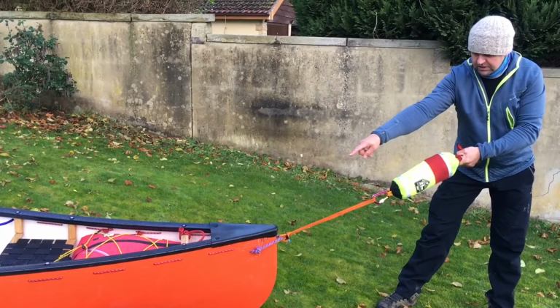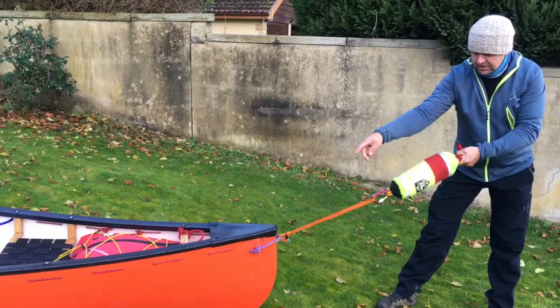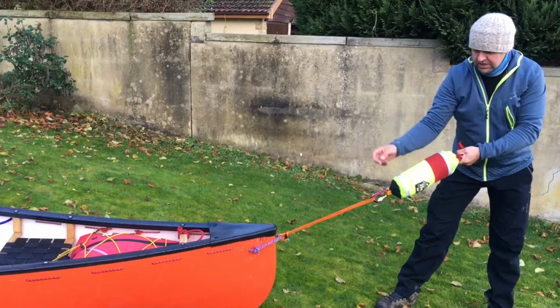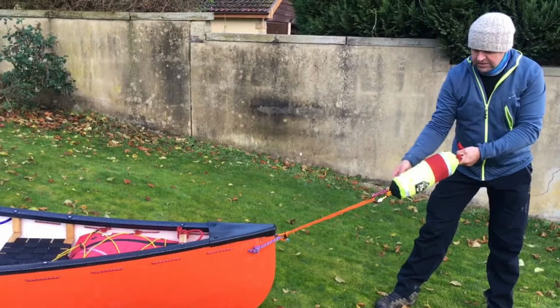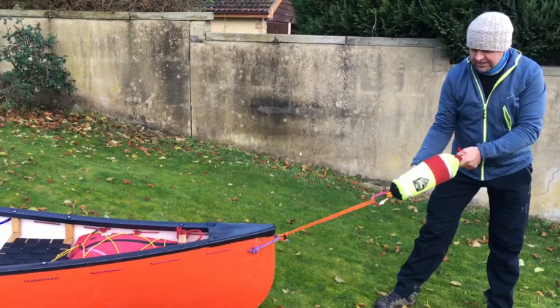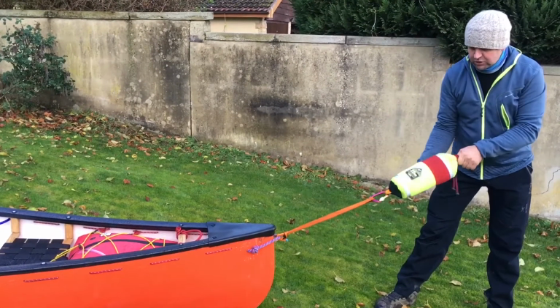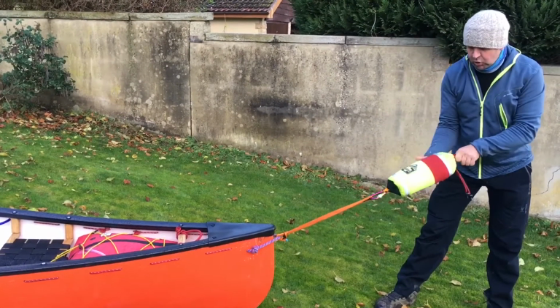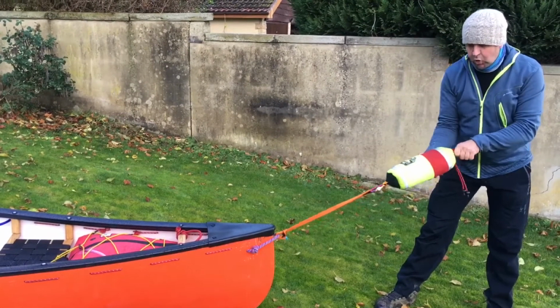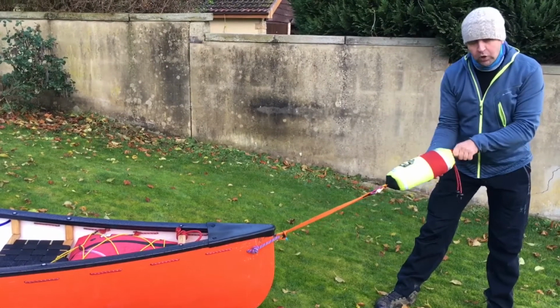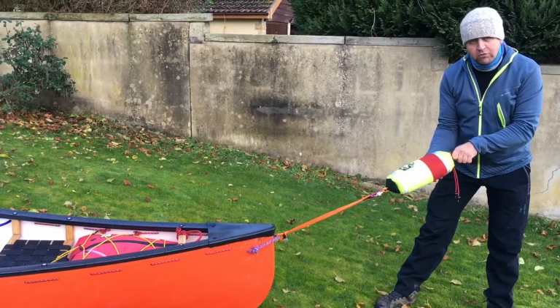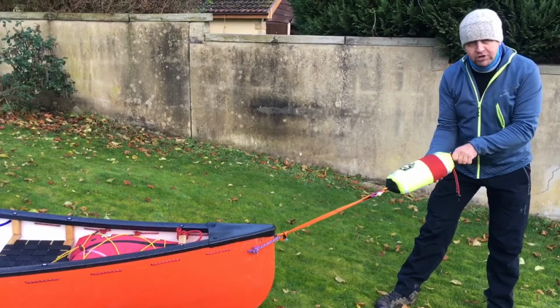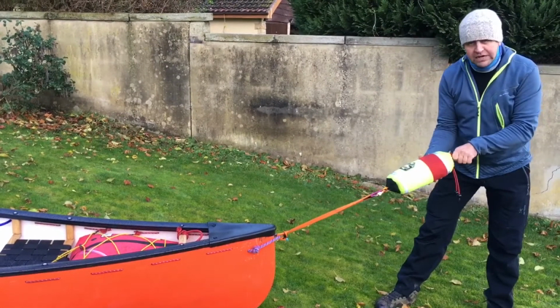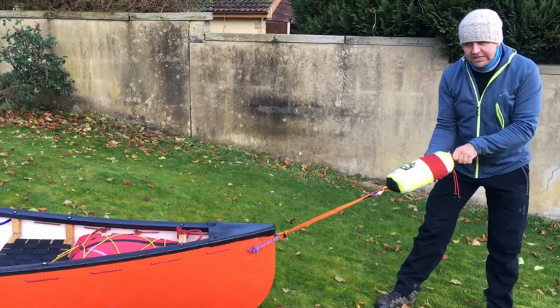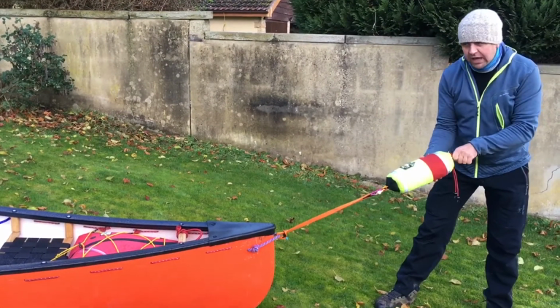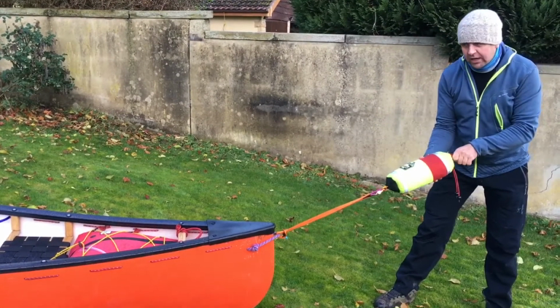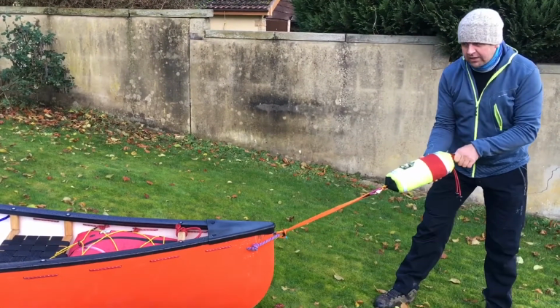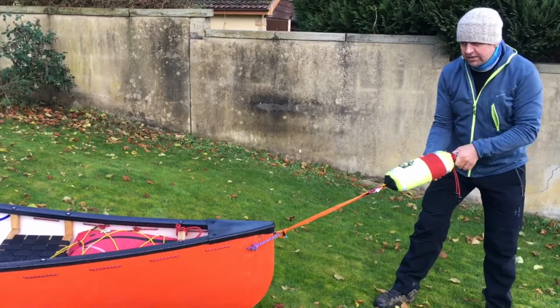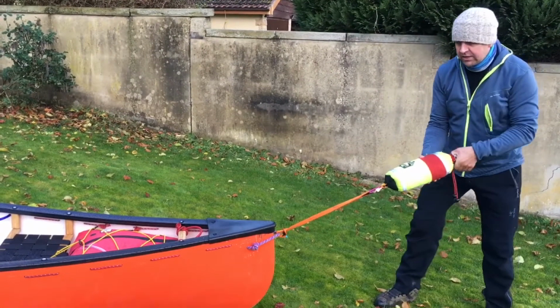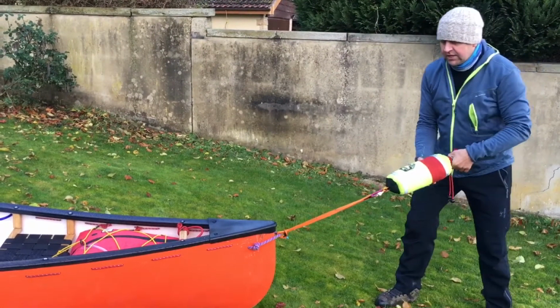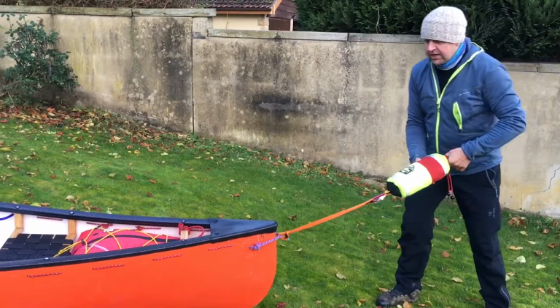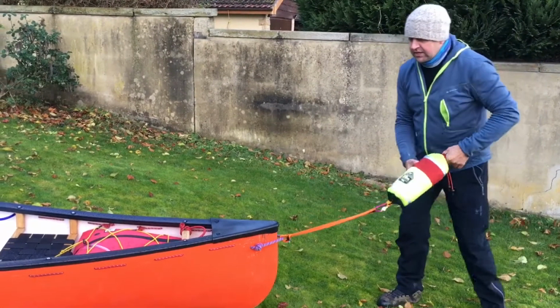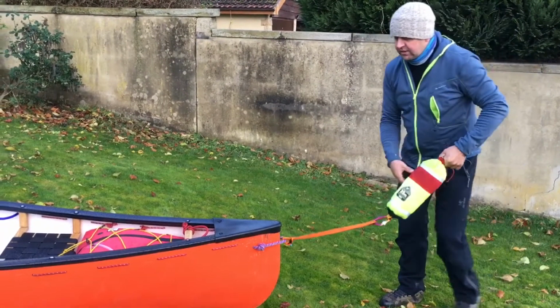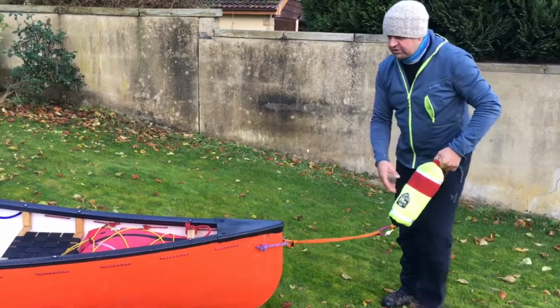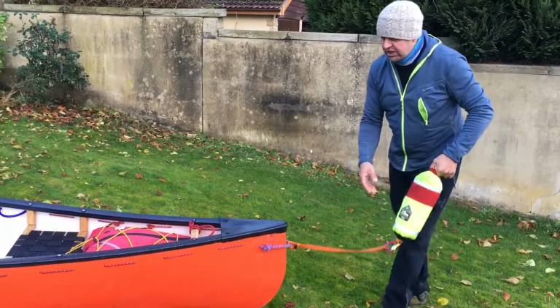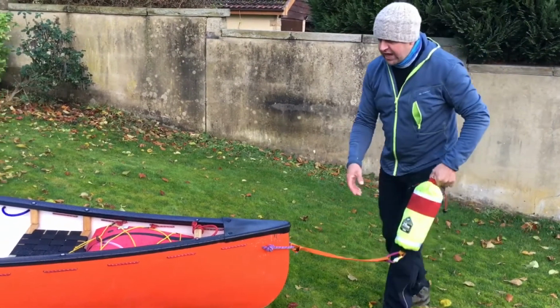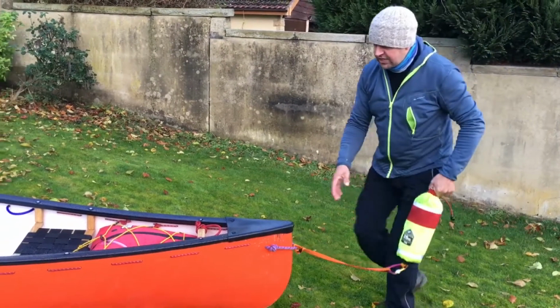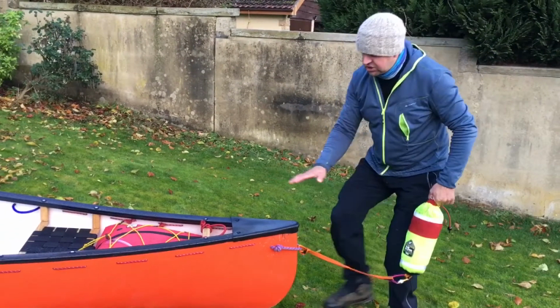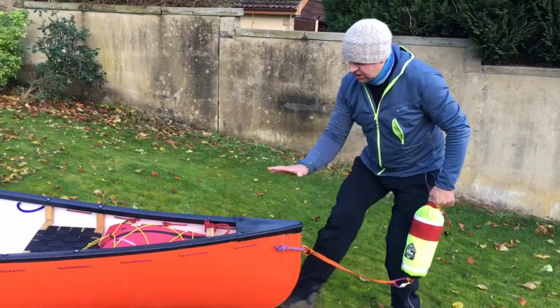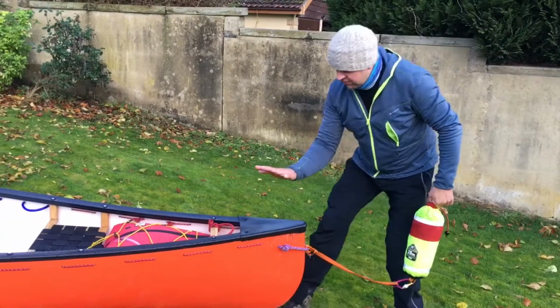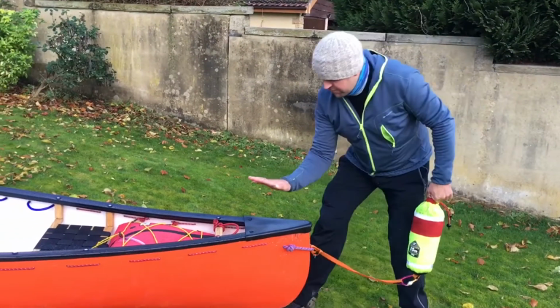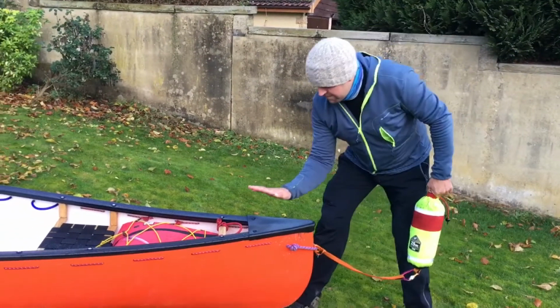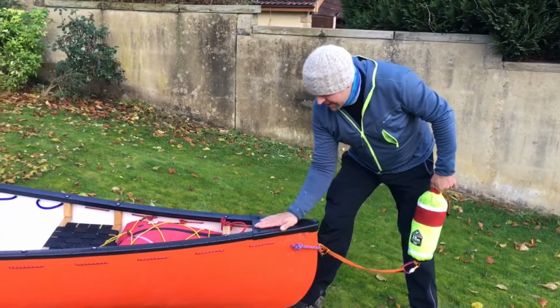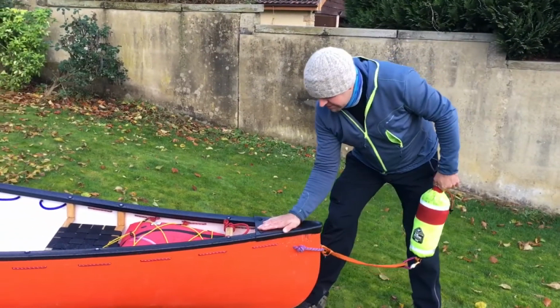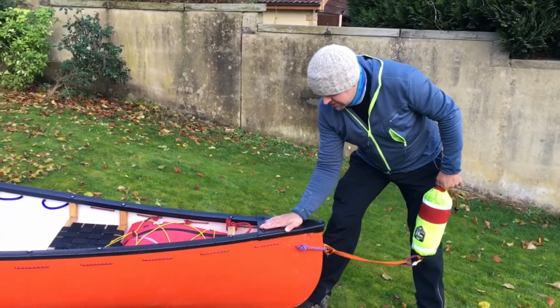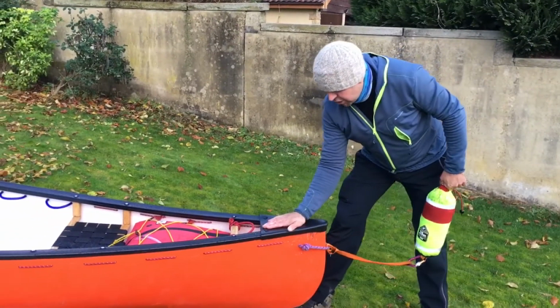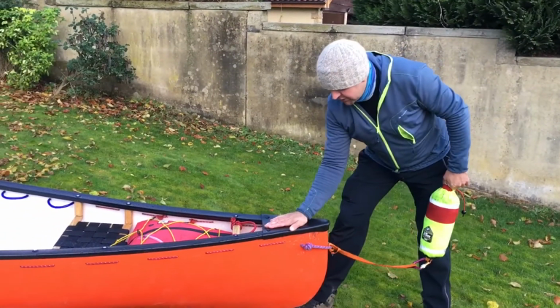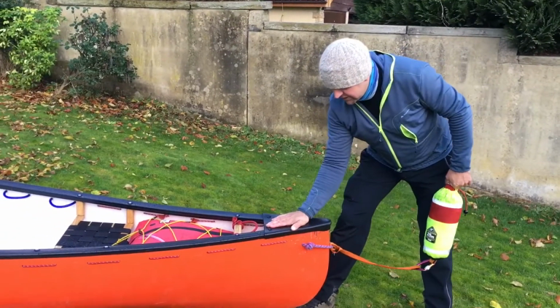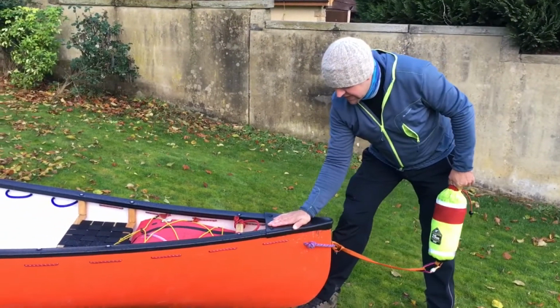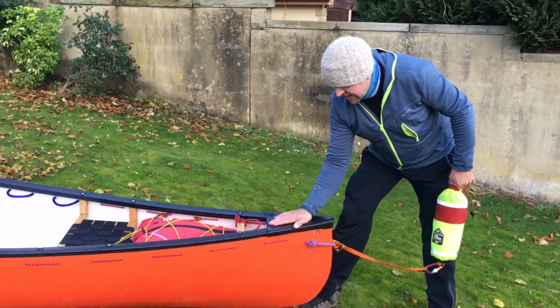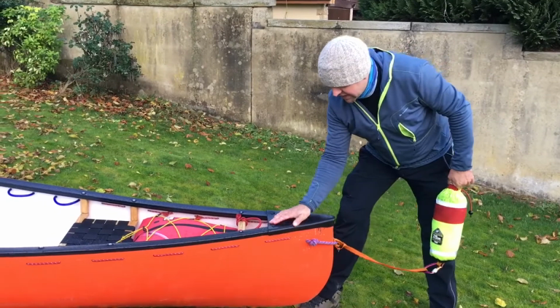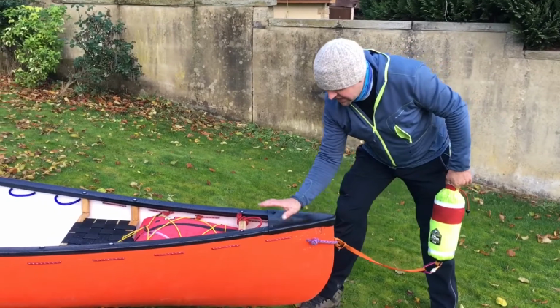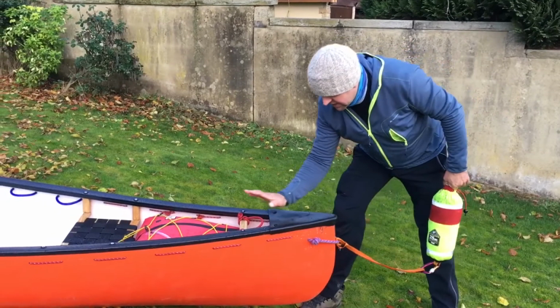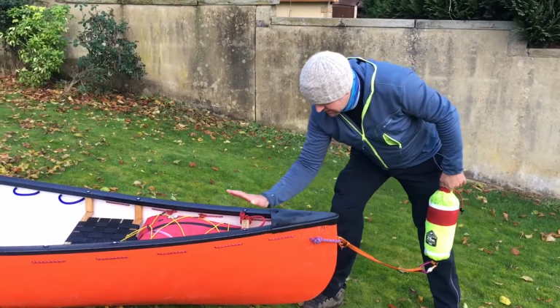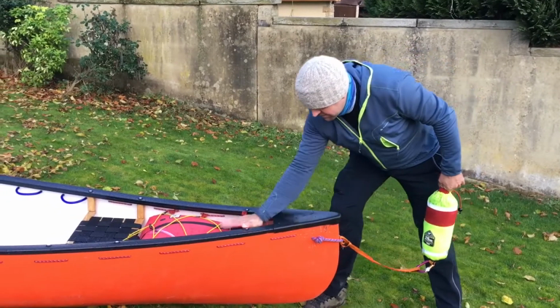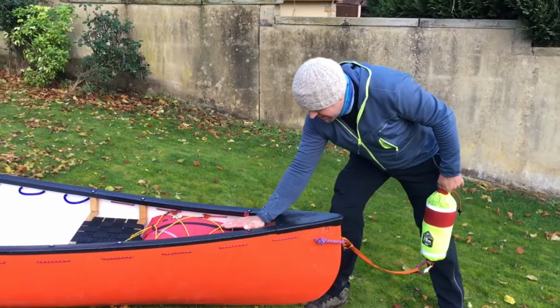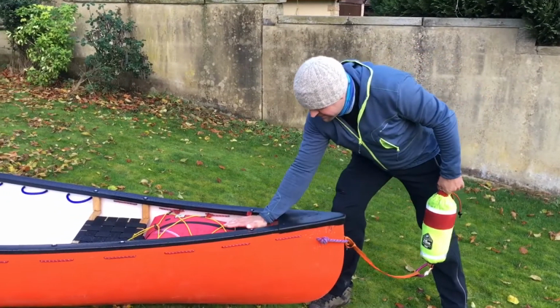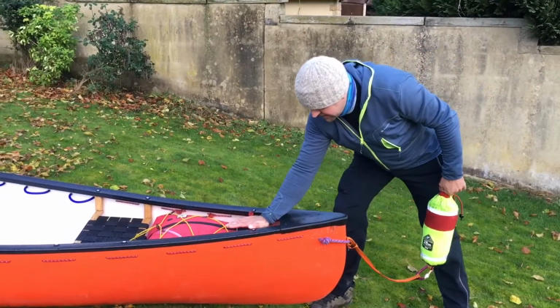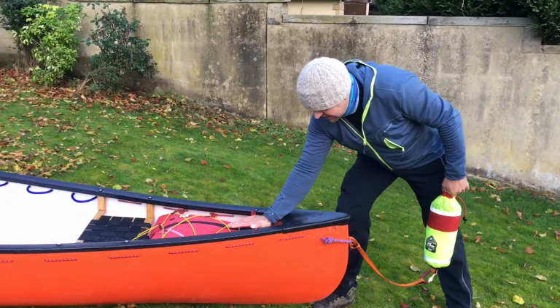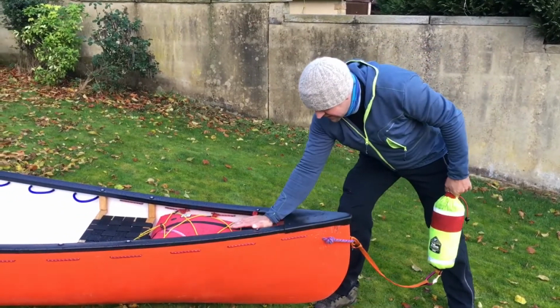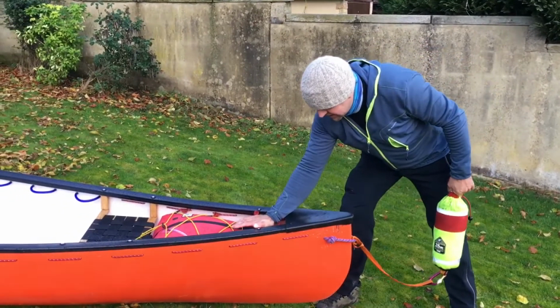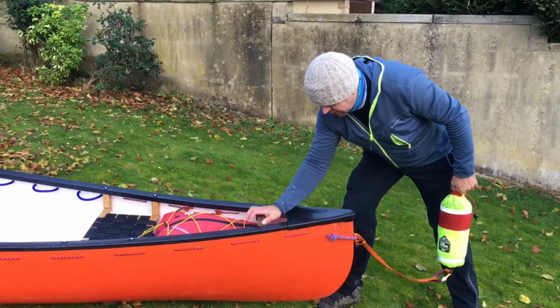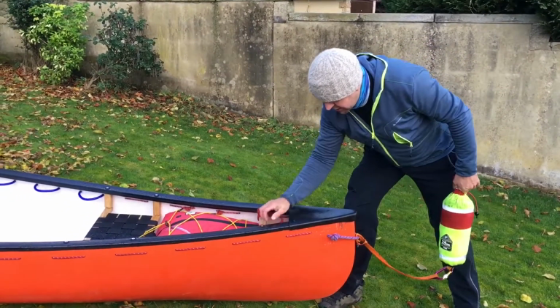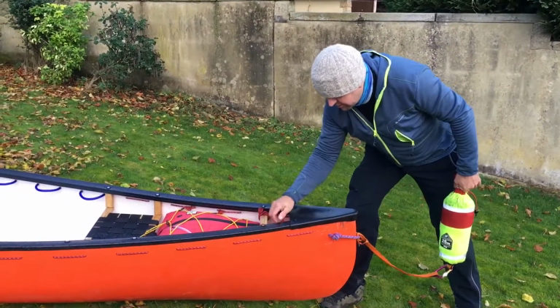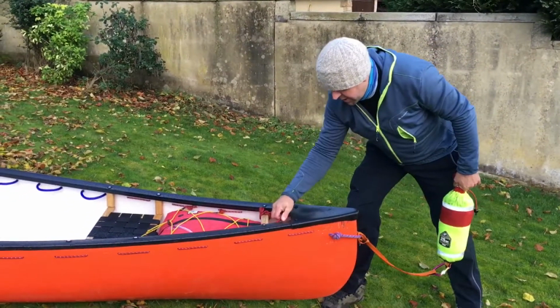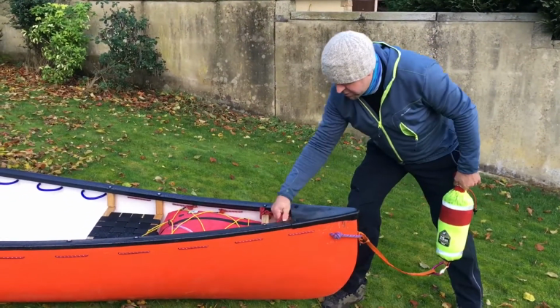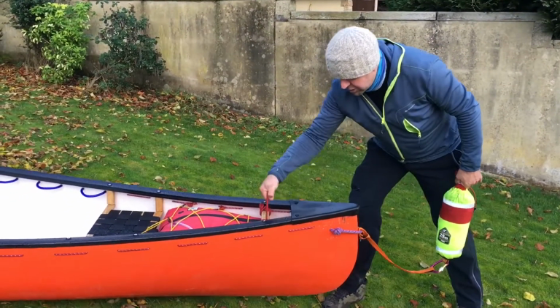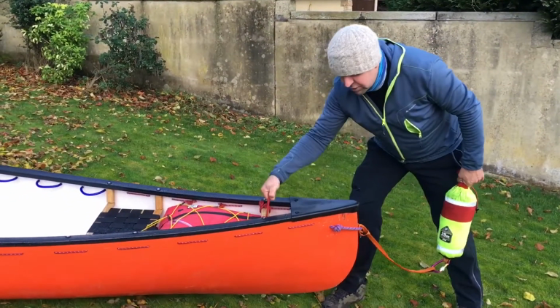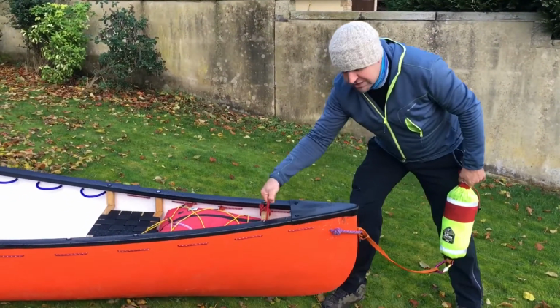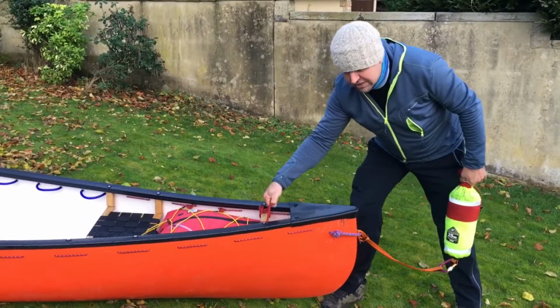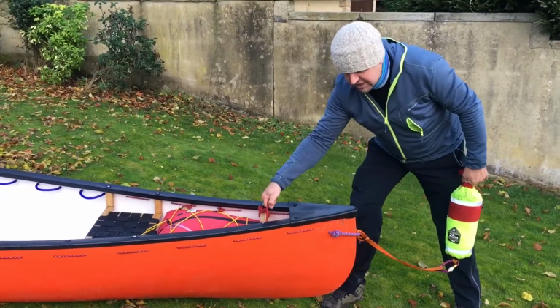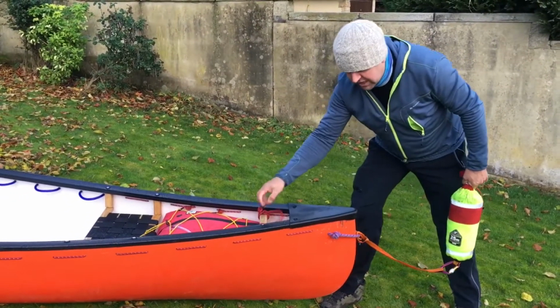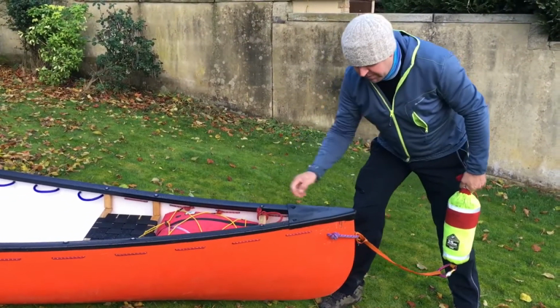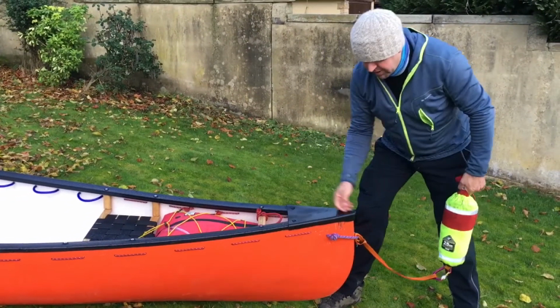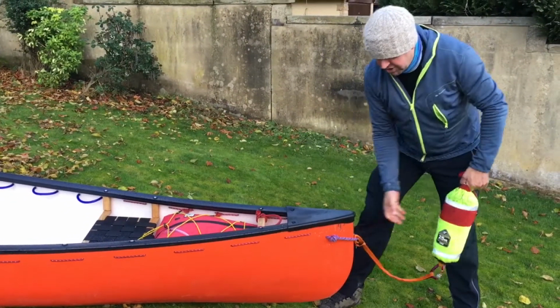So that's all I've really done — changed from mounting on the deck to mounting inside the boat using thicker bungee.